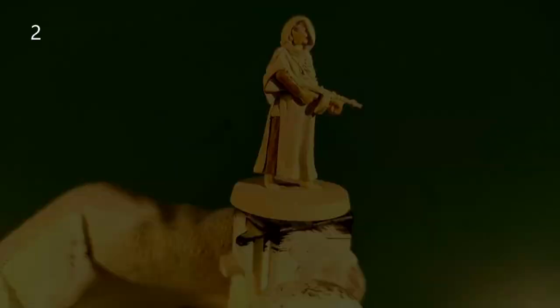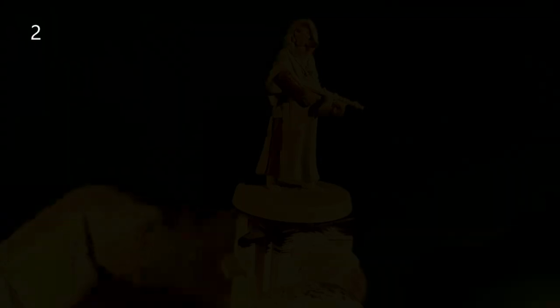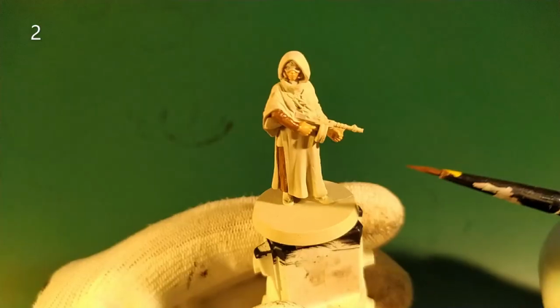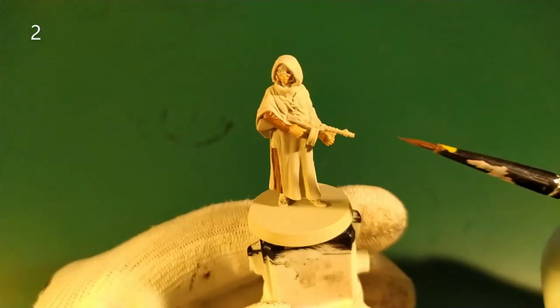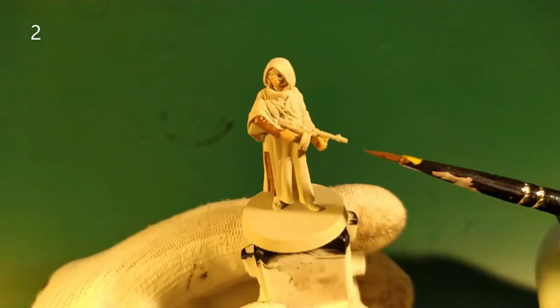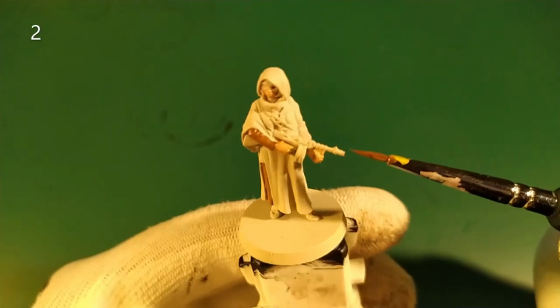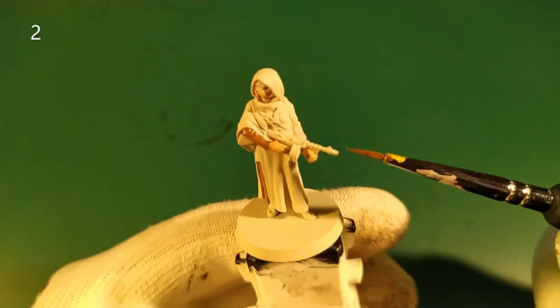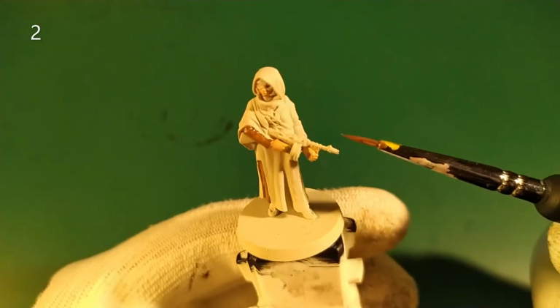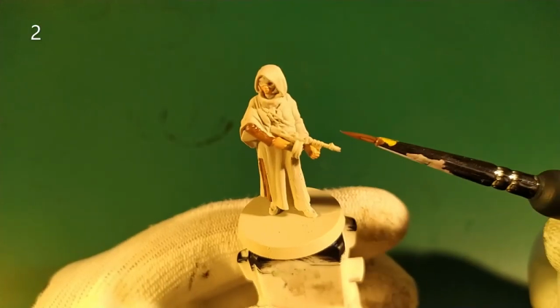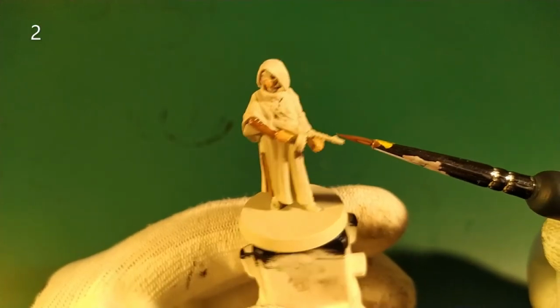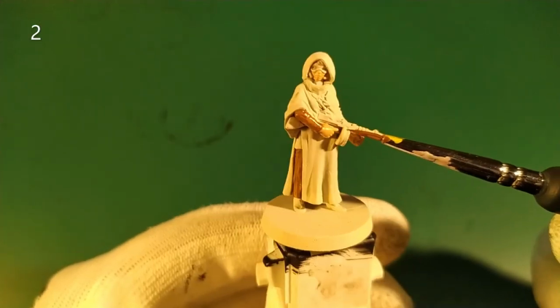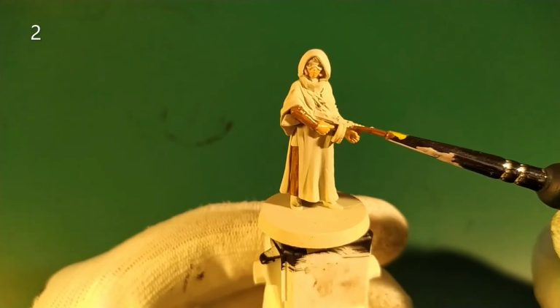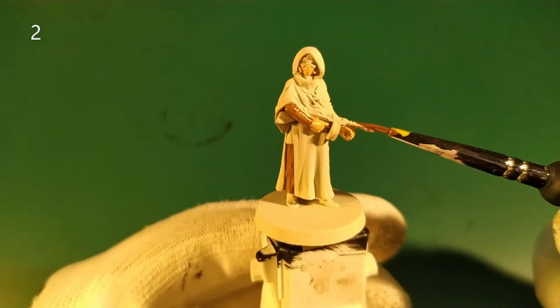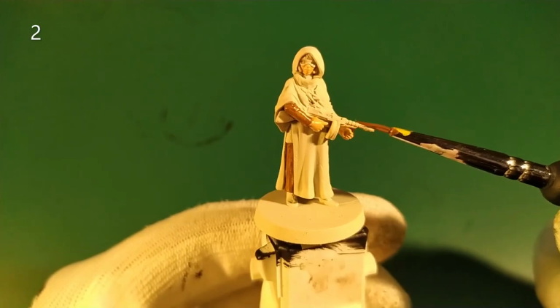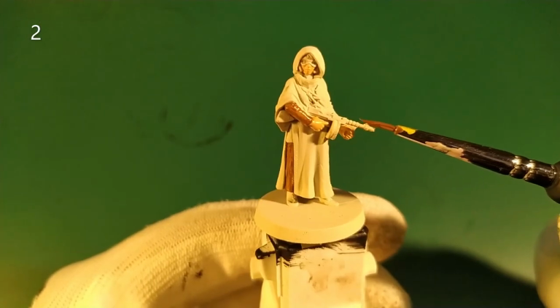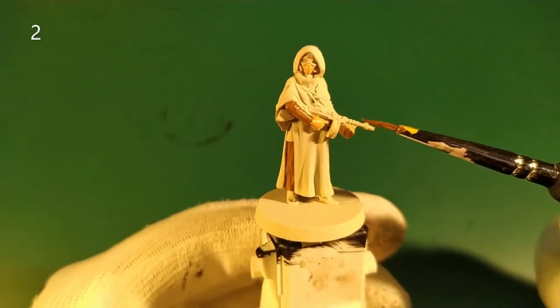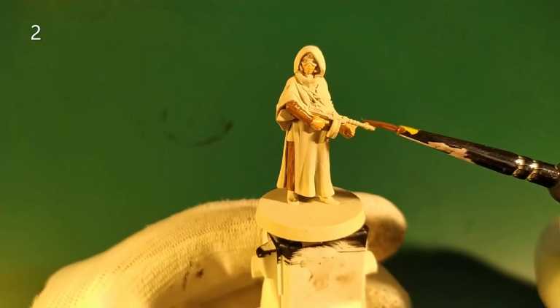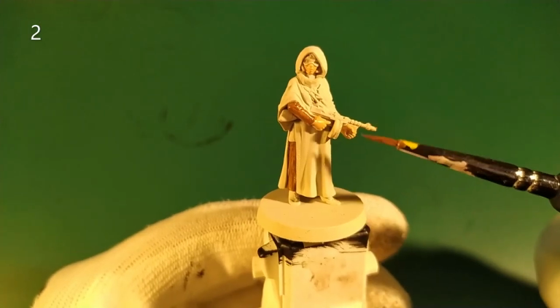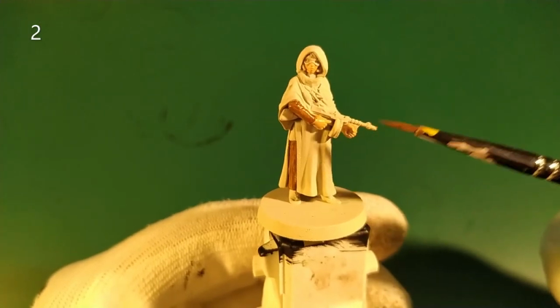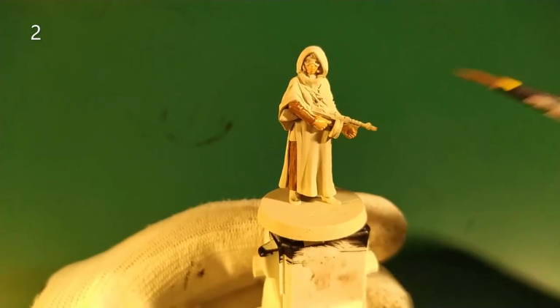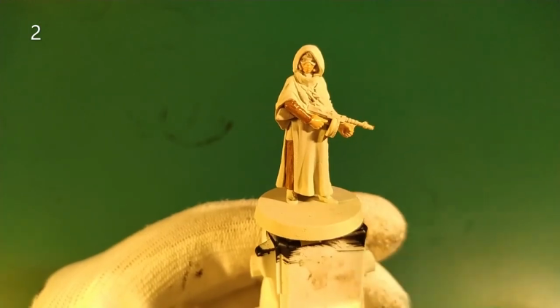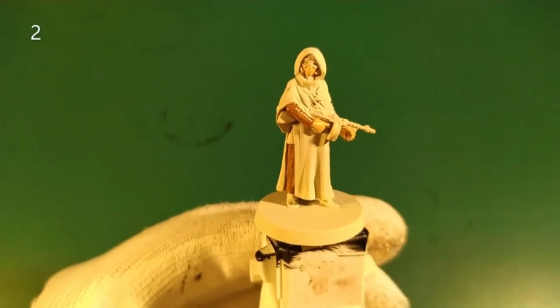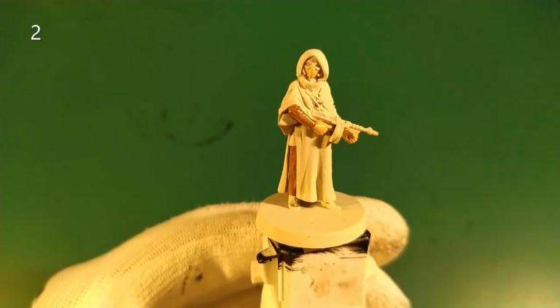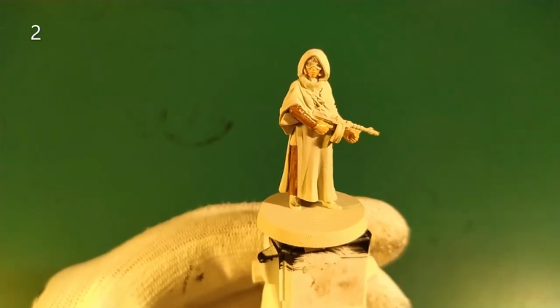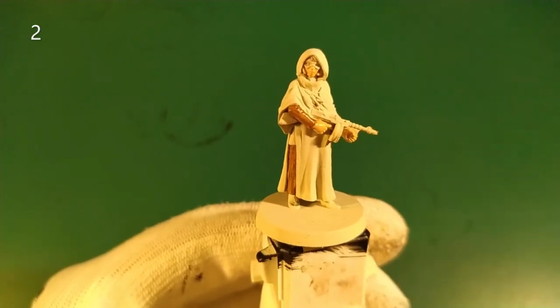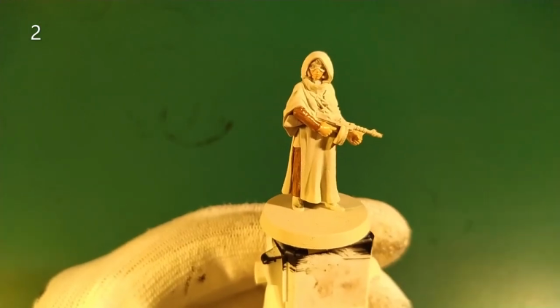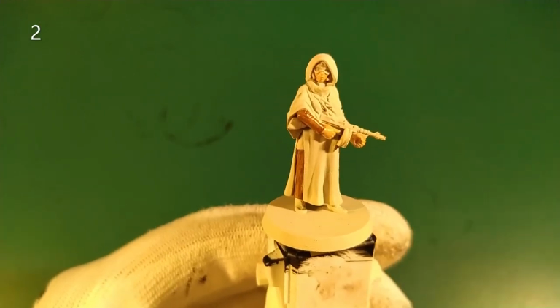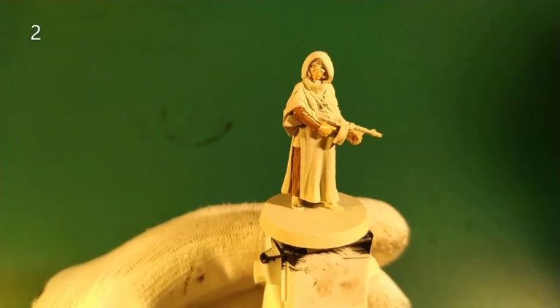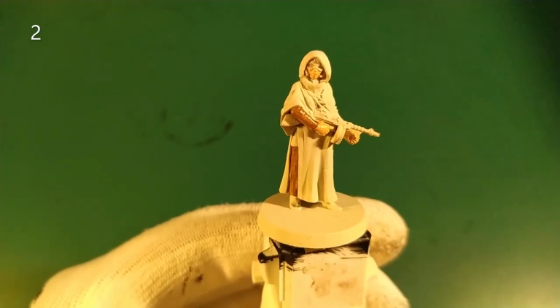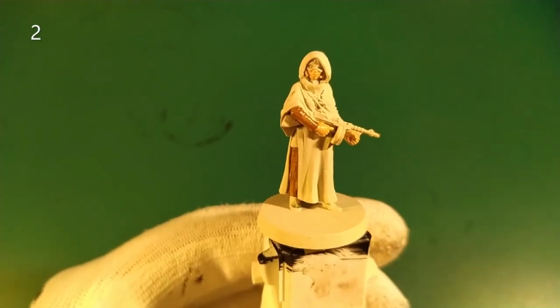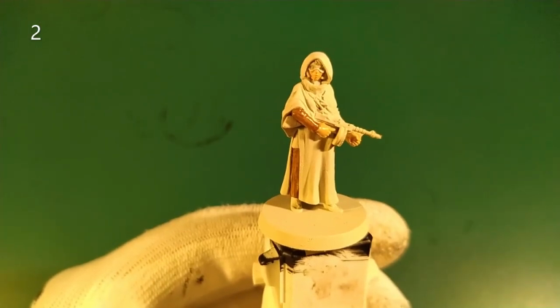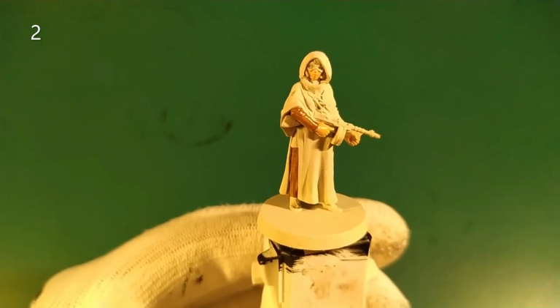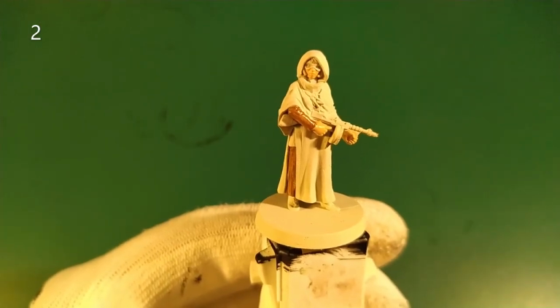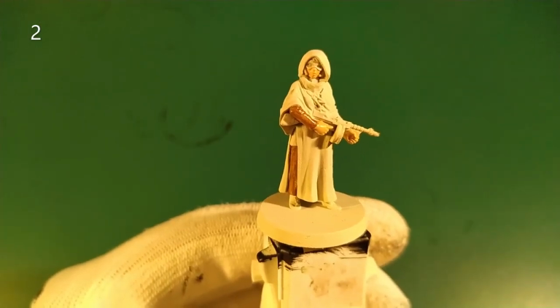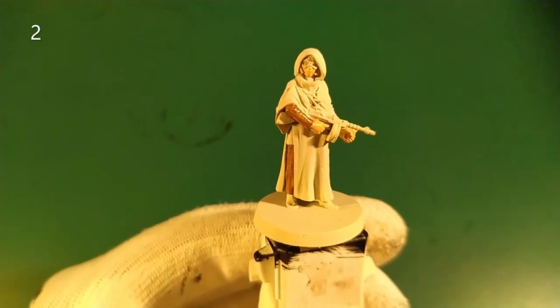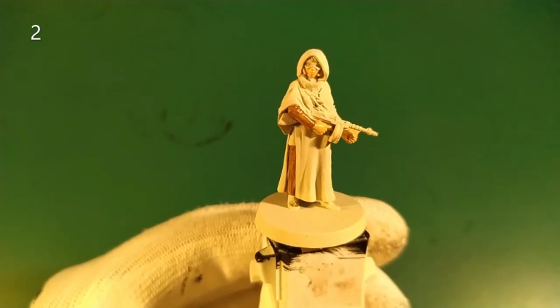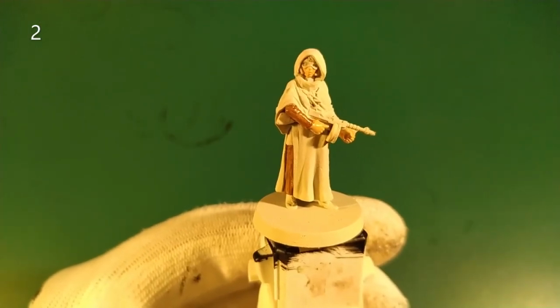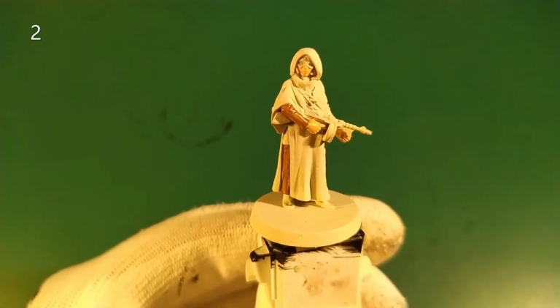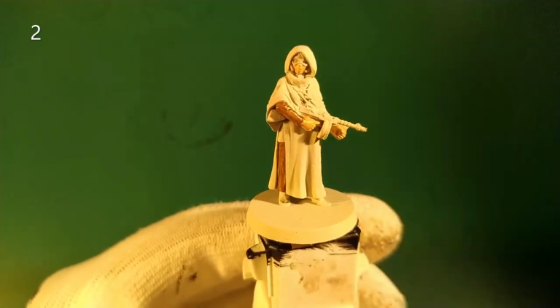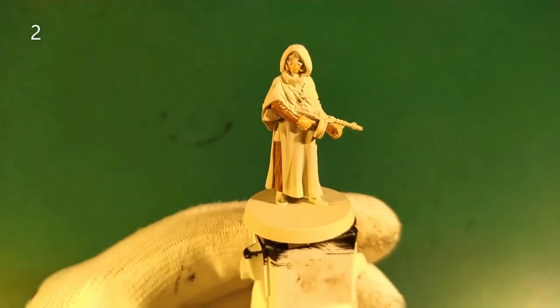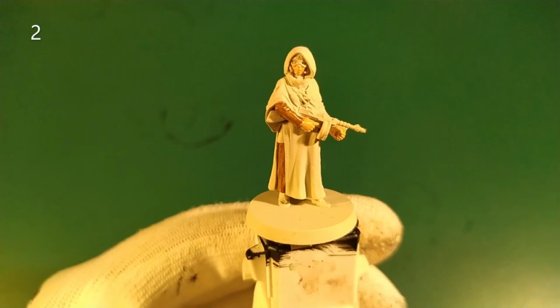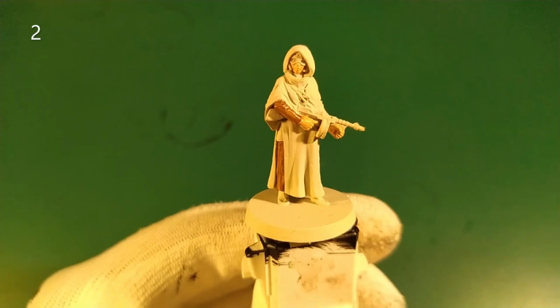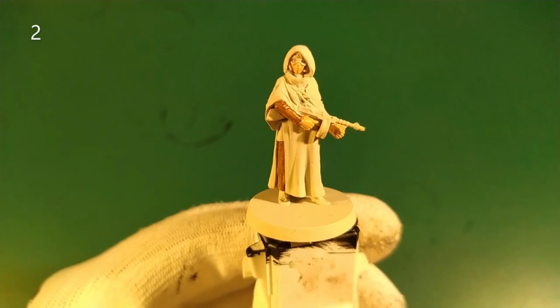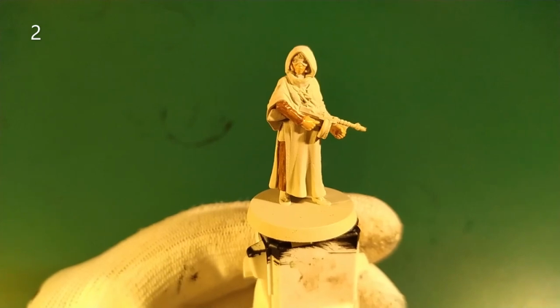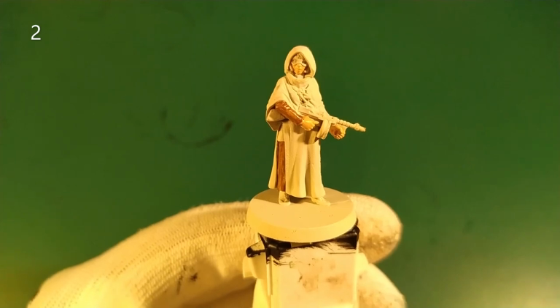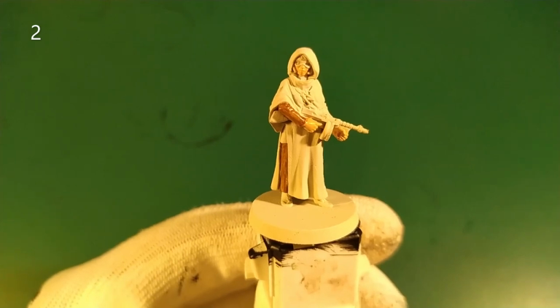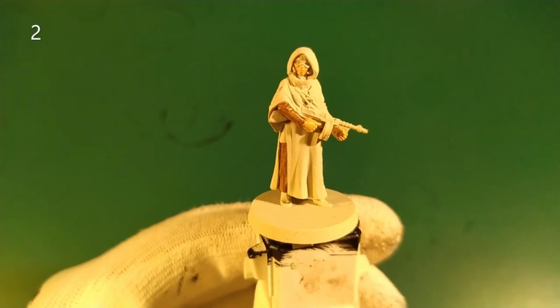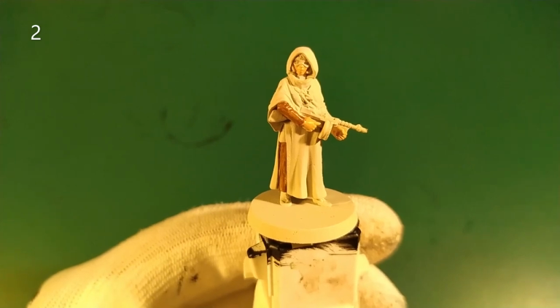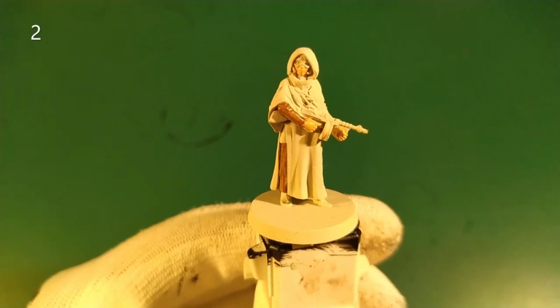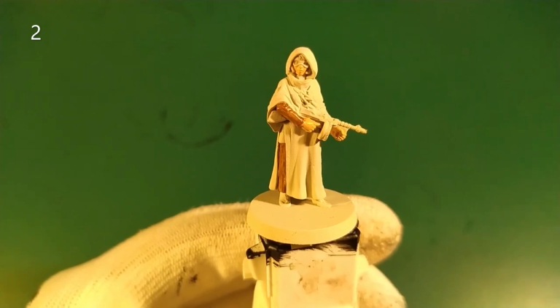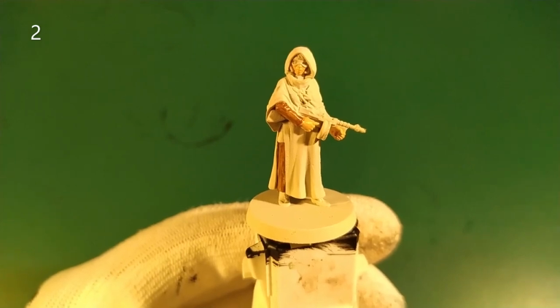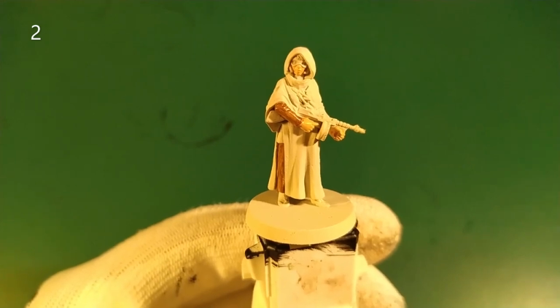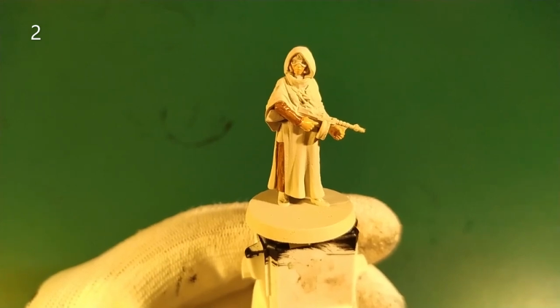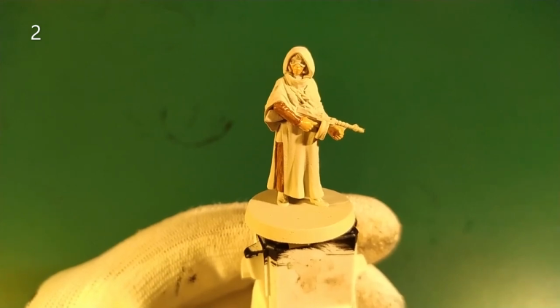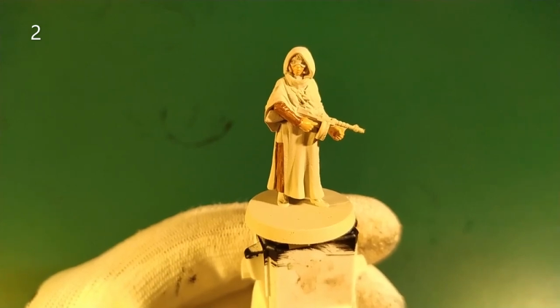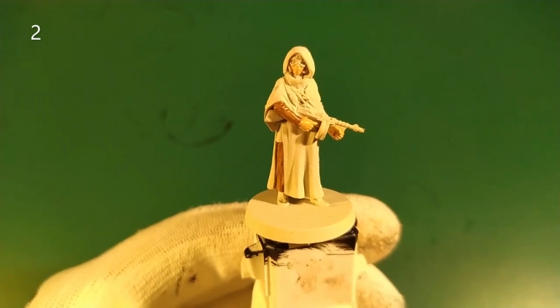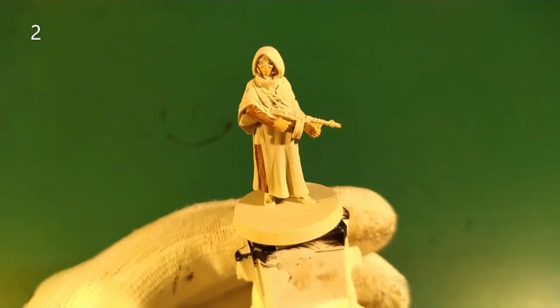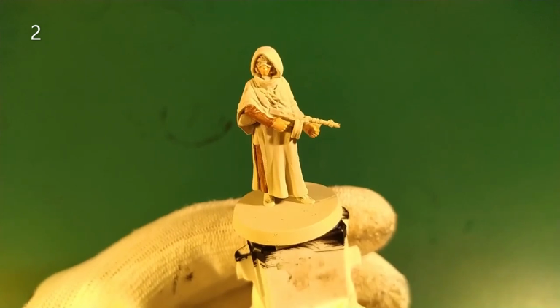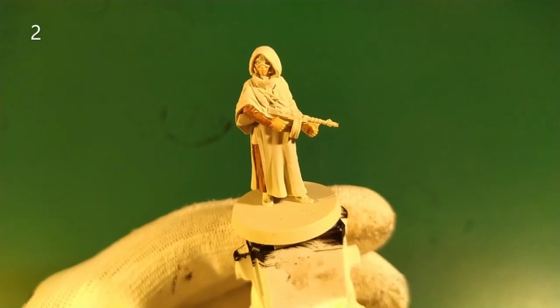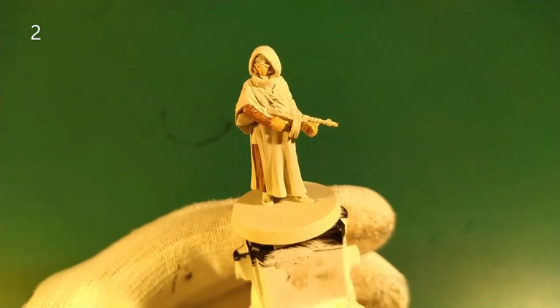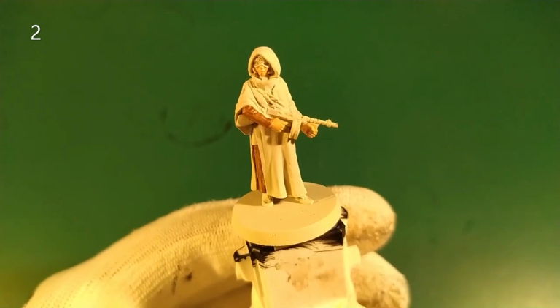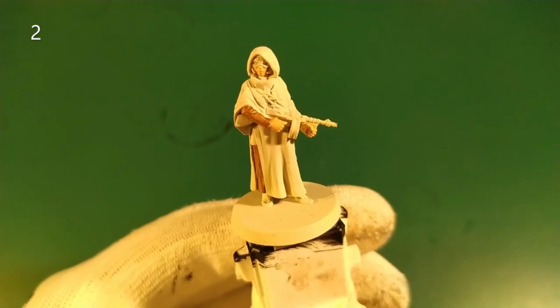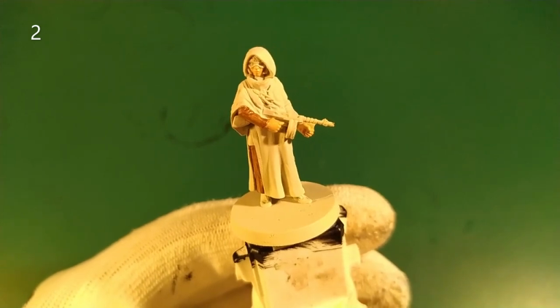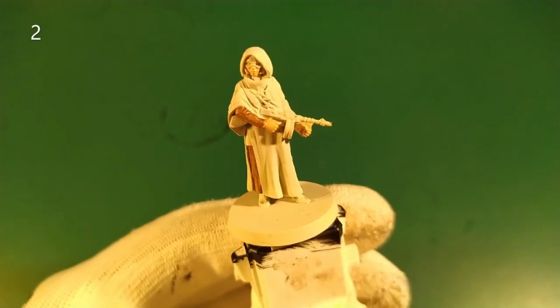Now let's paint the Tommy Gun using the same brown color, plus a lot of water to make it like a wash.